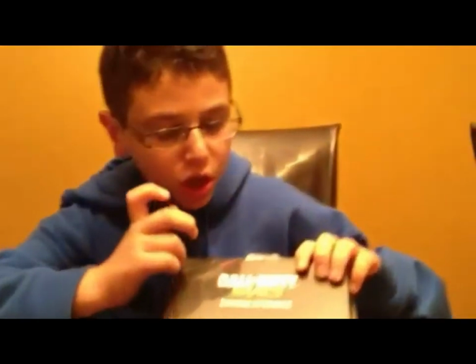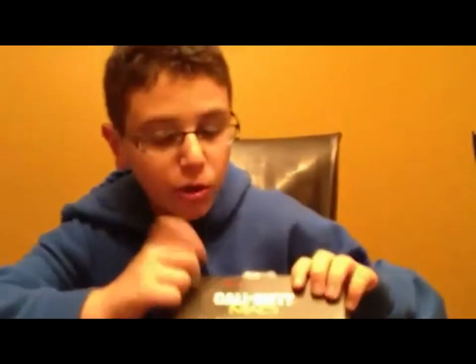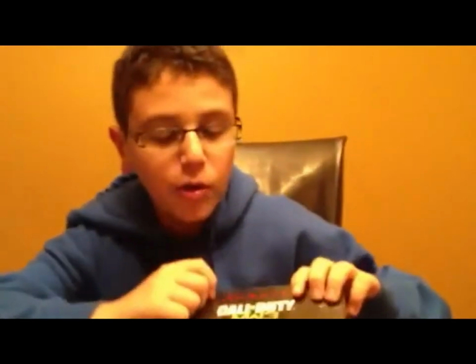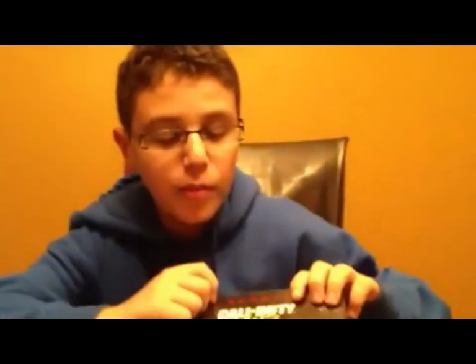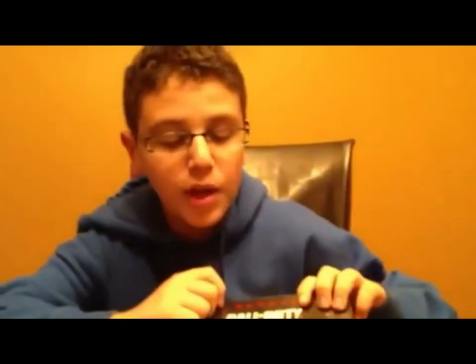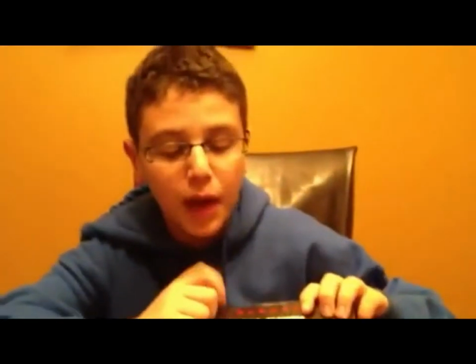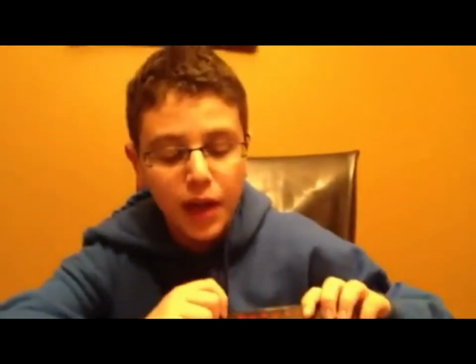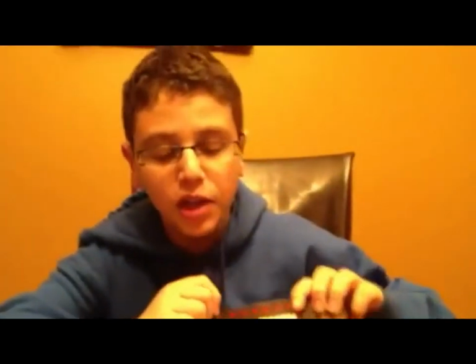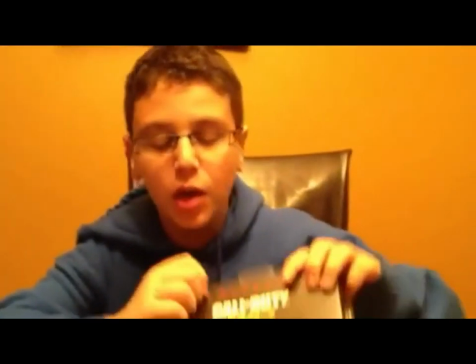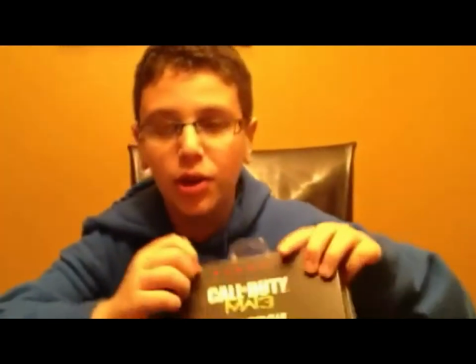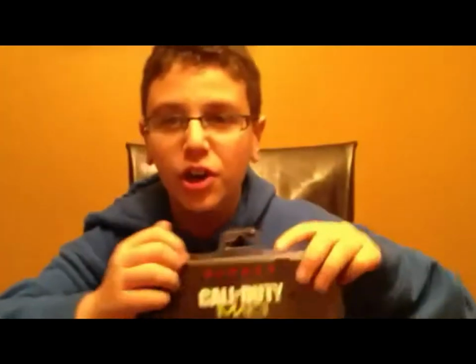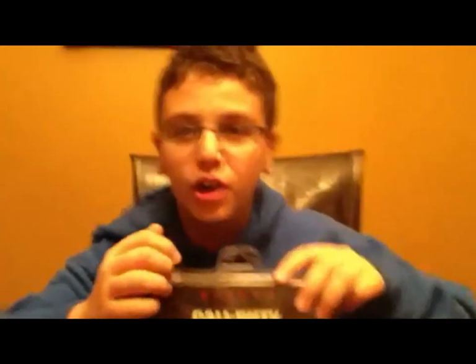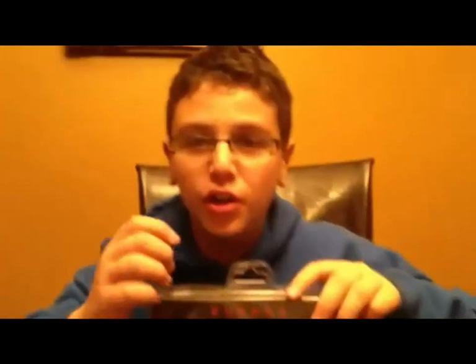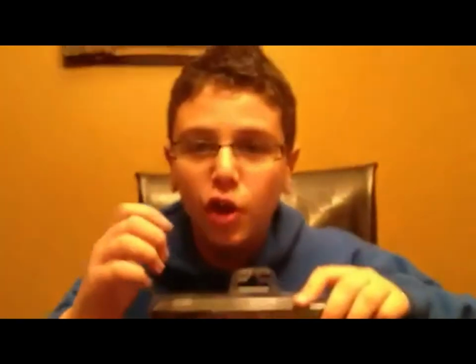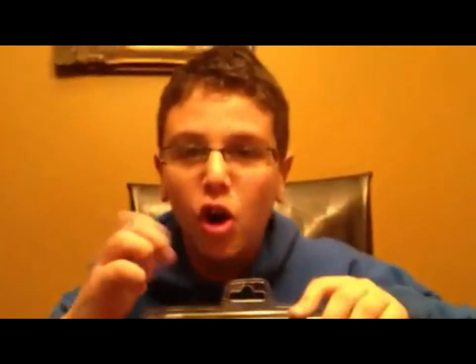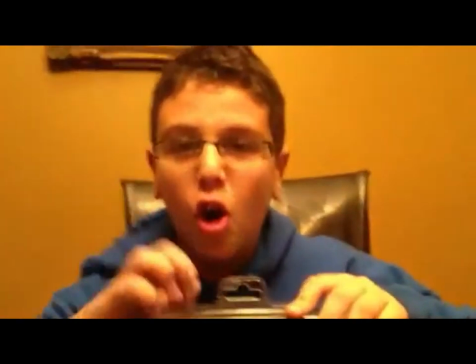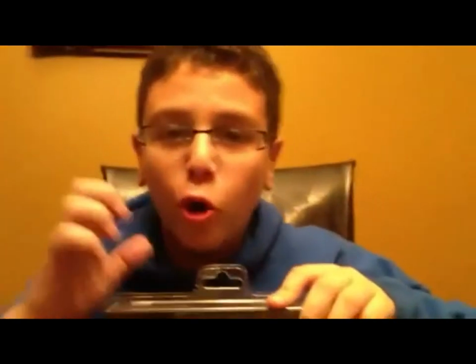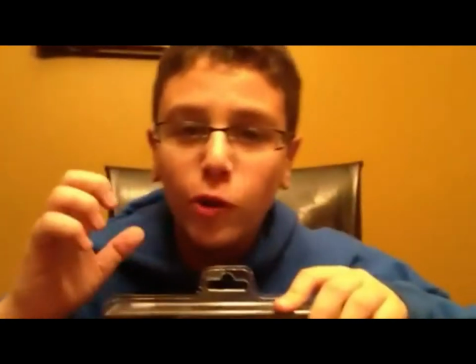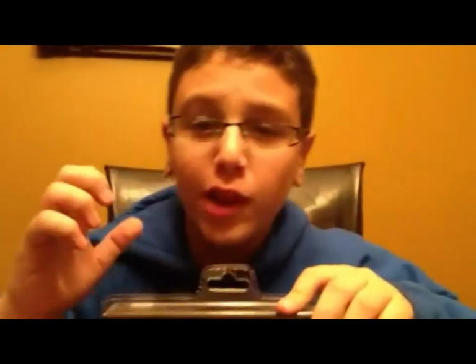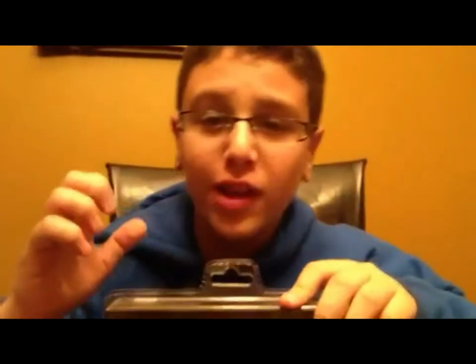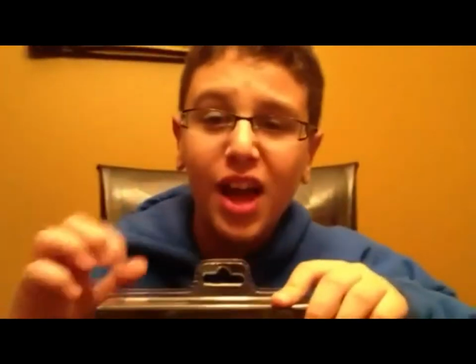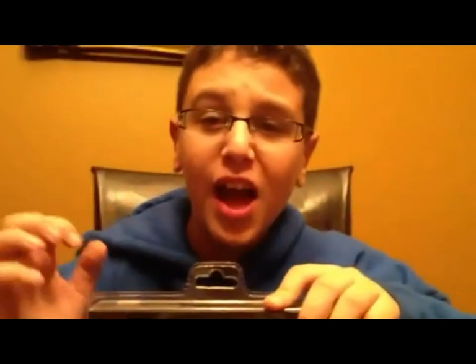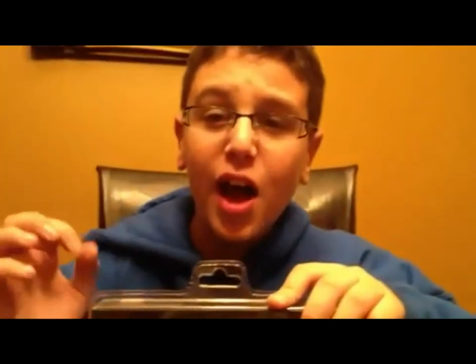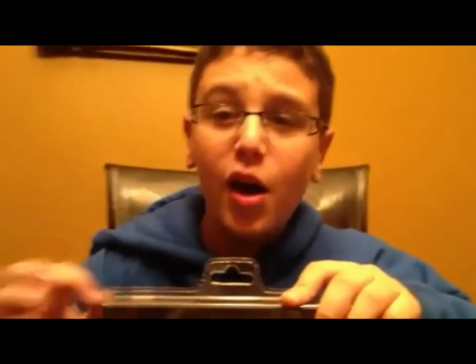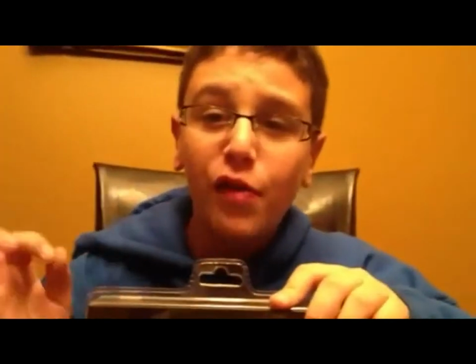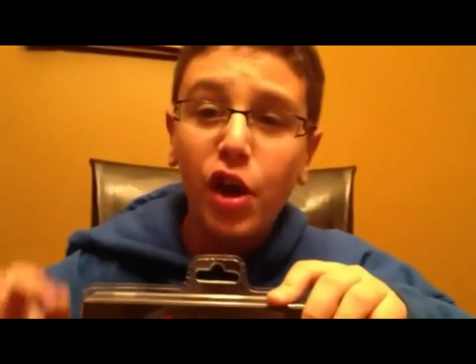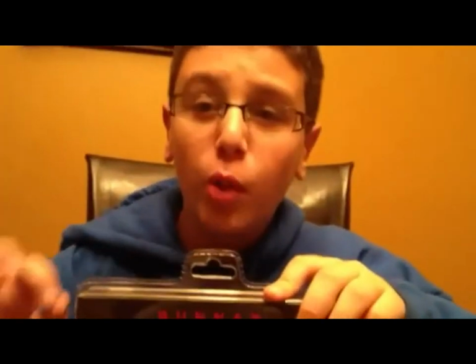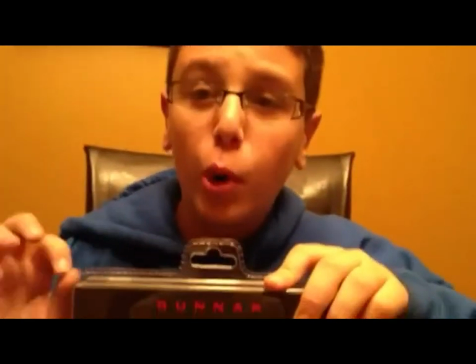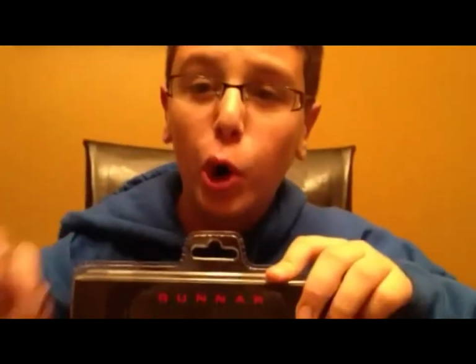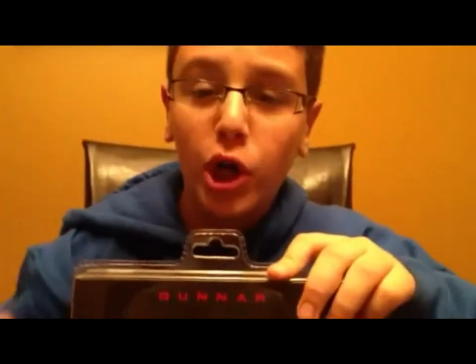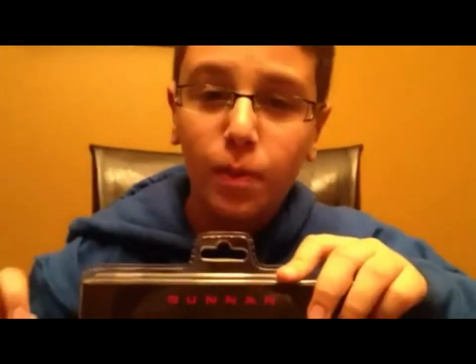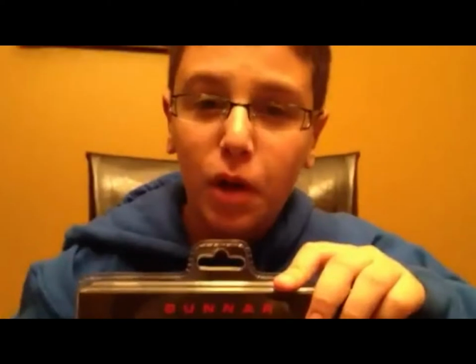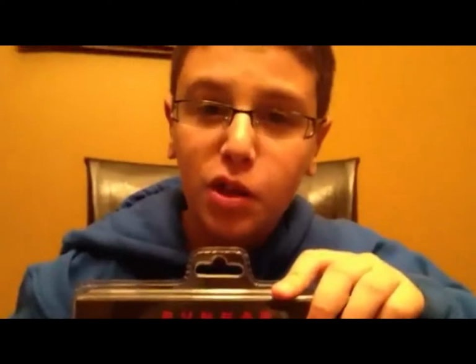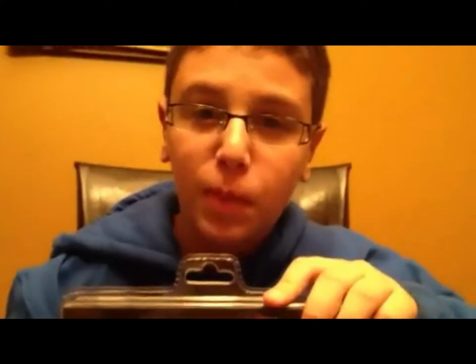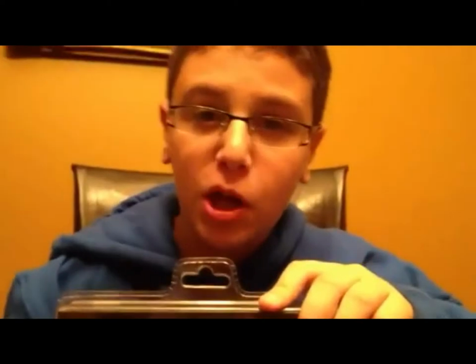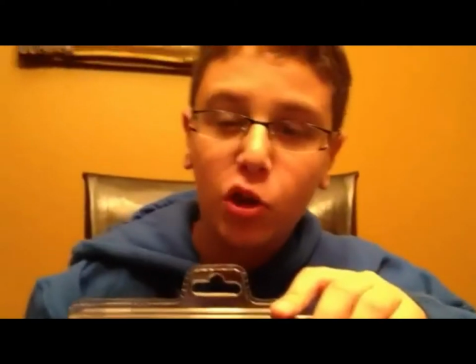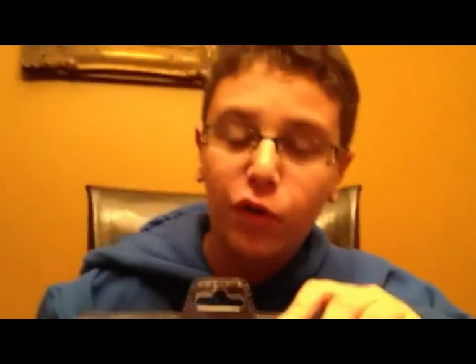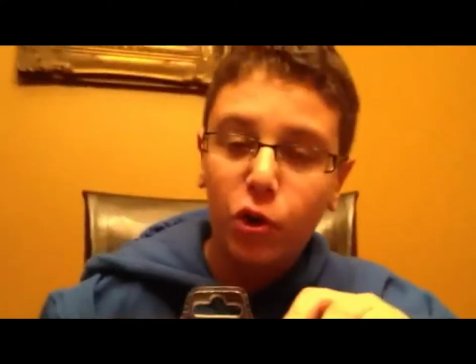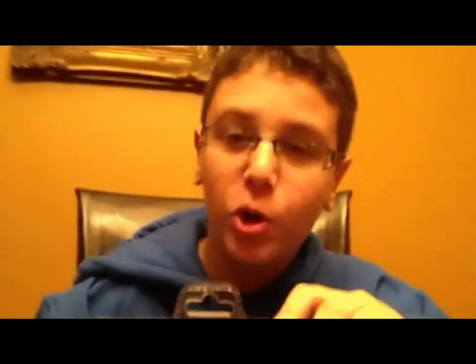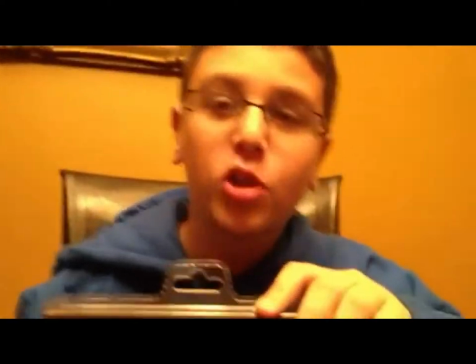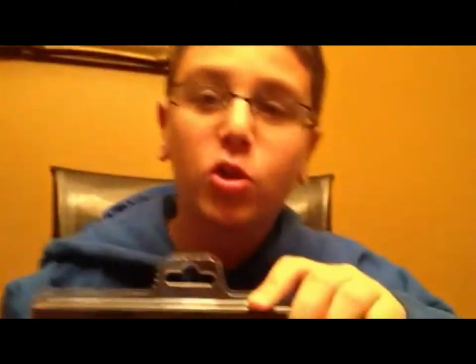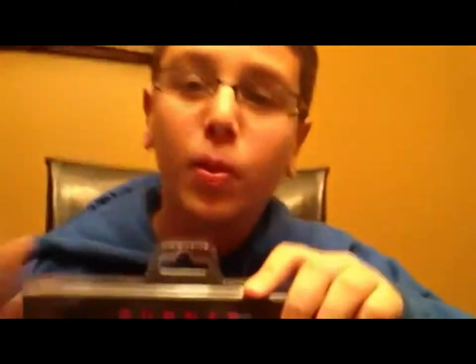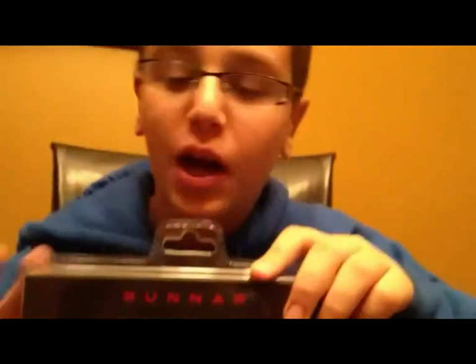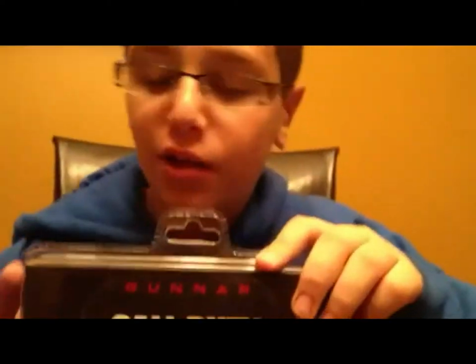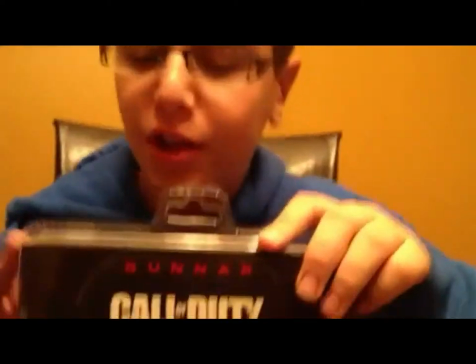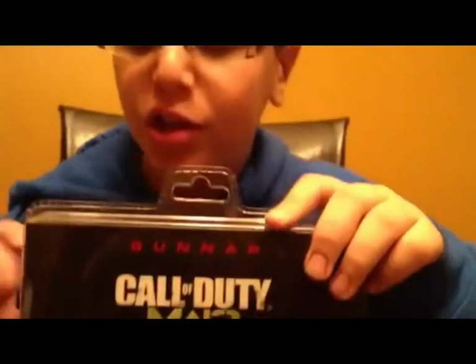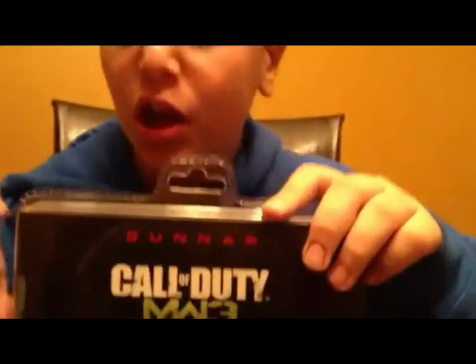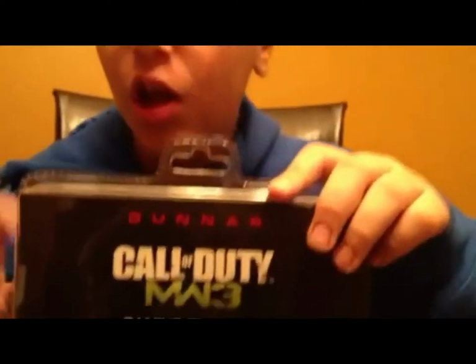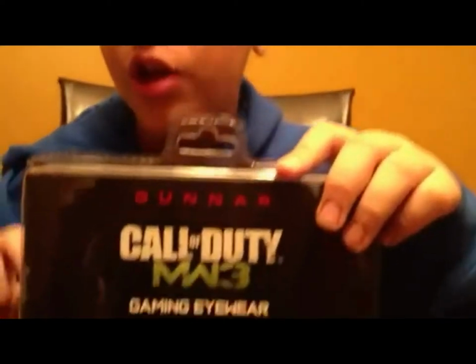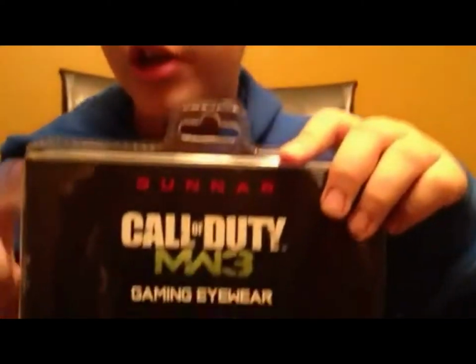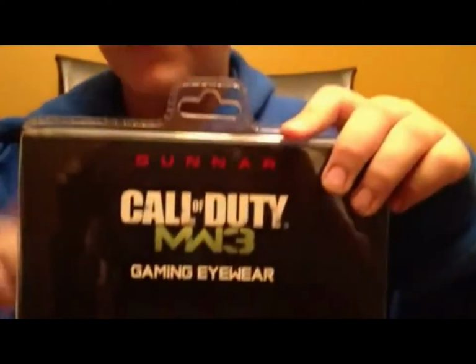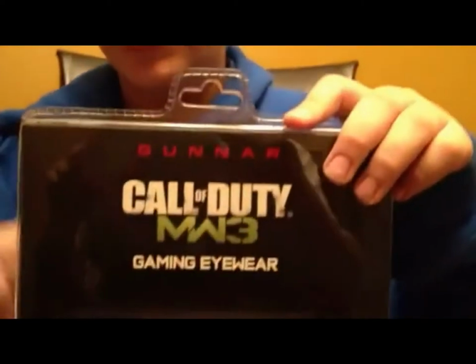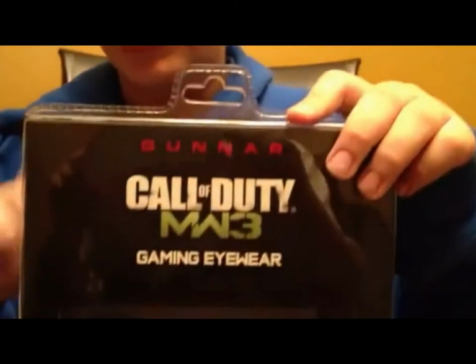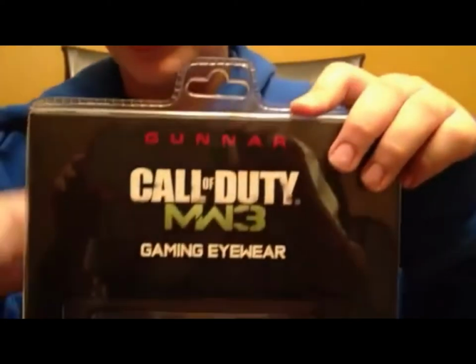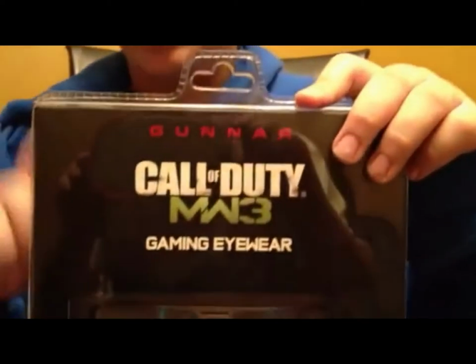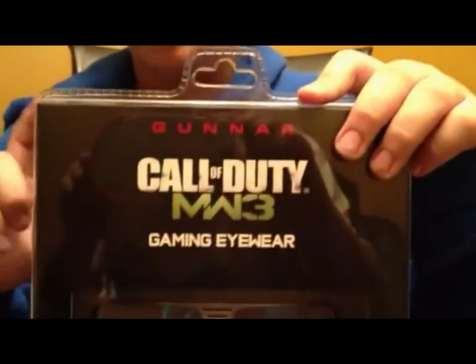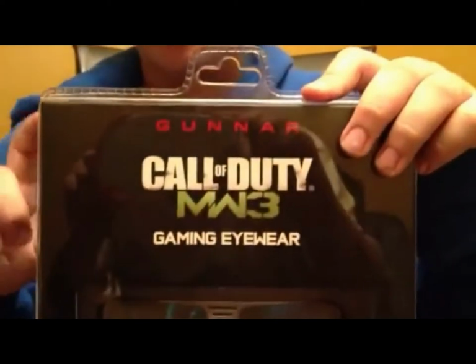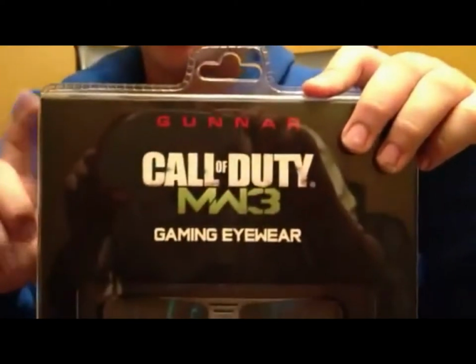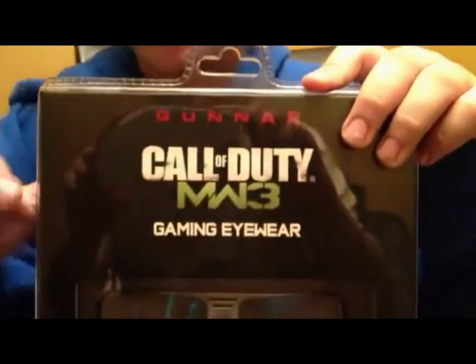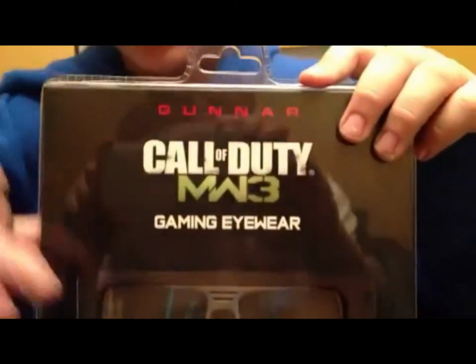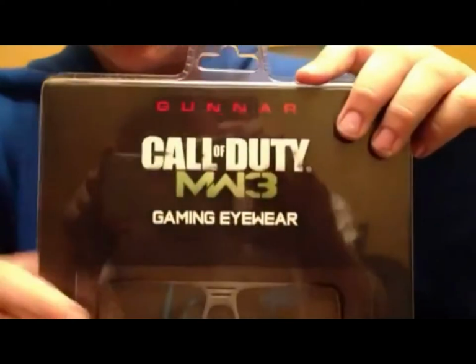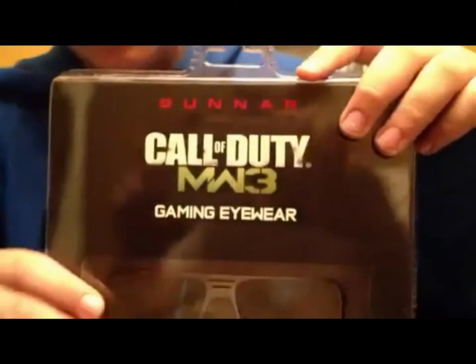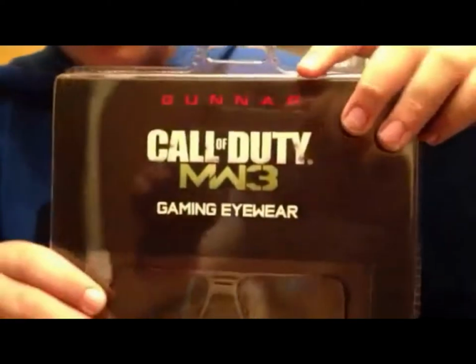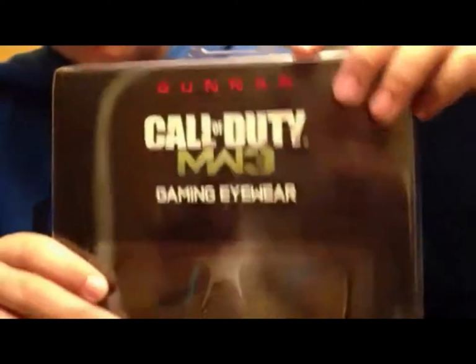They're made by Gunner. They're only available at Best Buy, so if you're looking to buy these, you're going to have to go to any Best Buy near you.